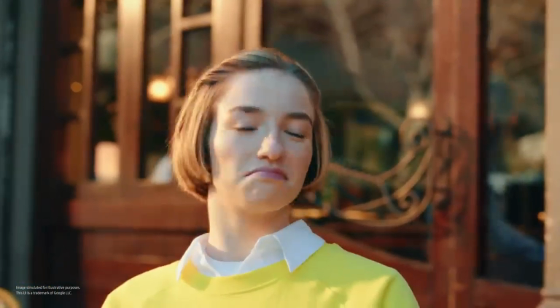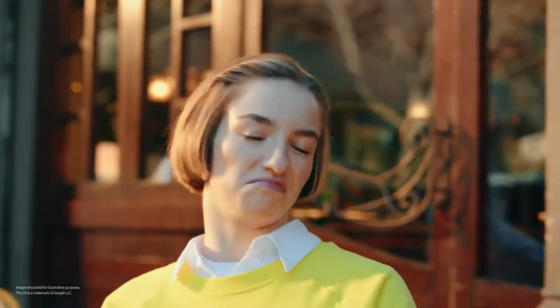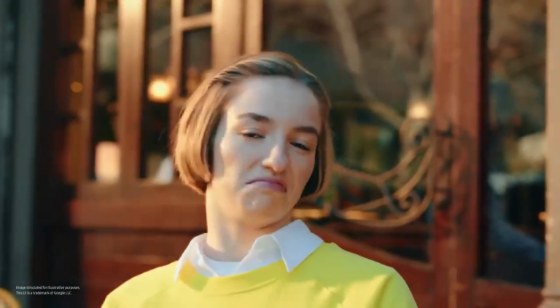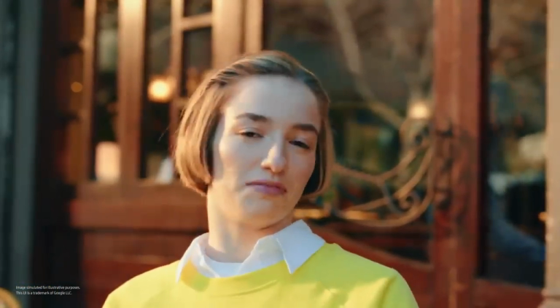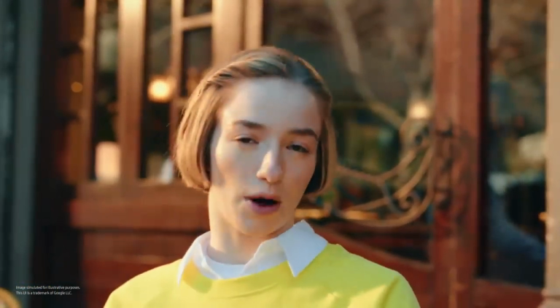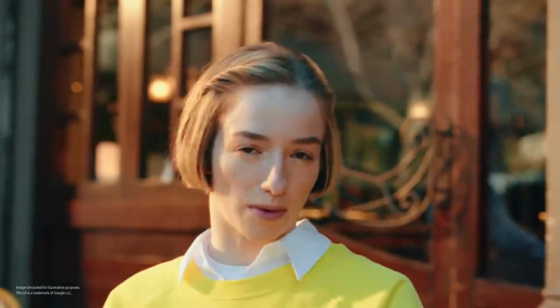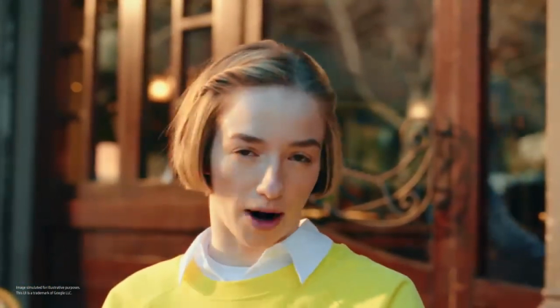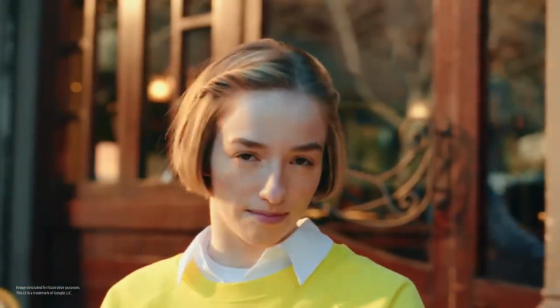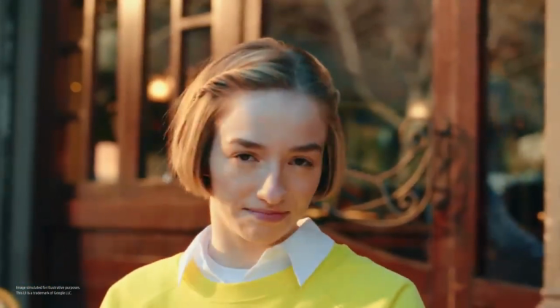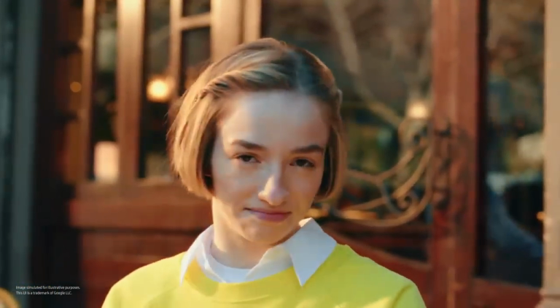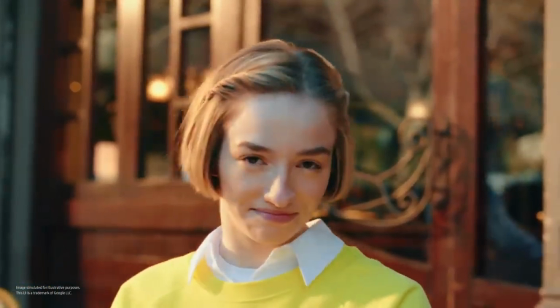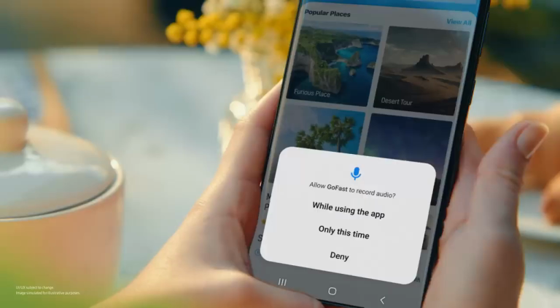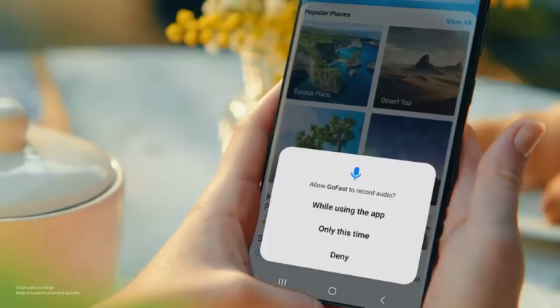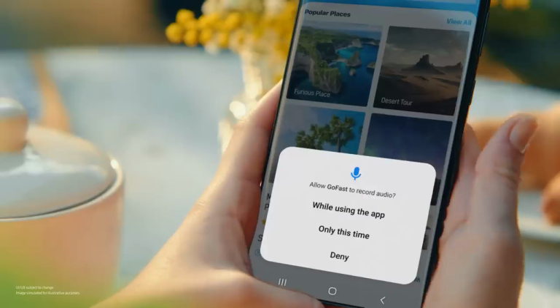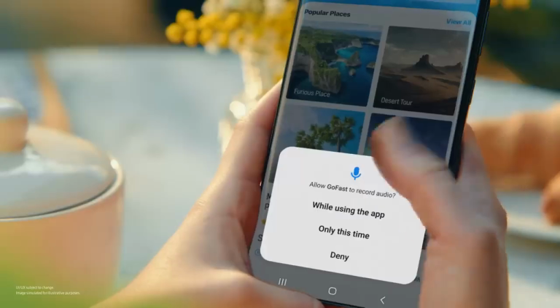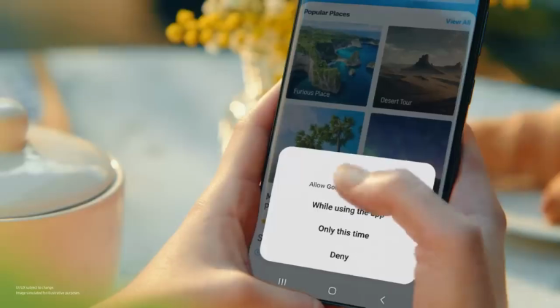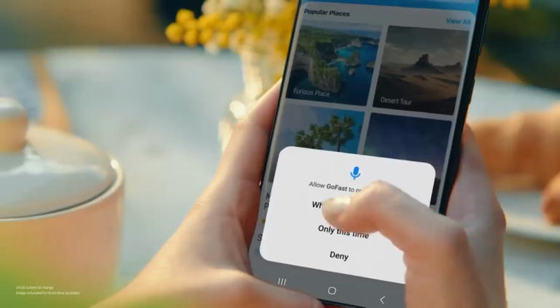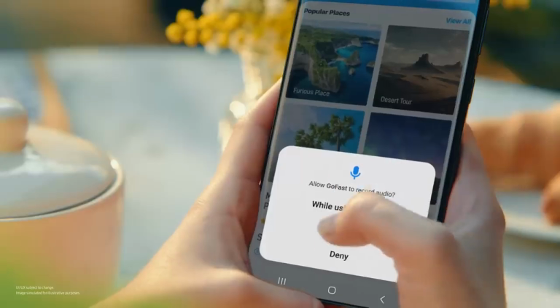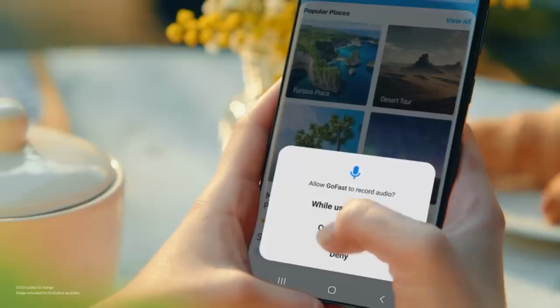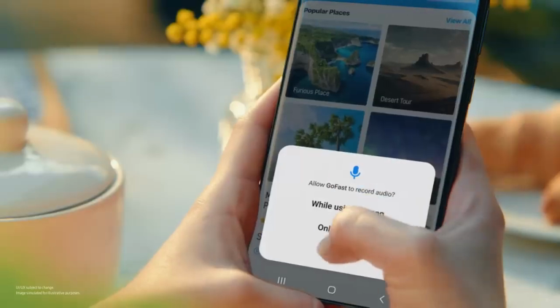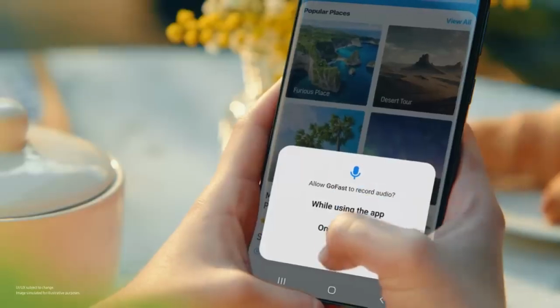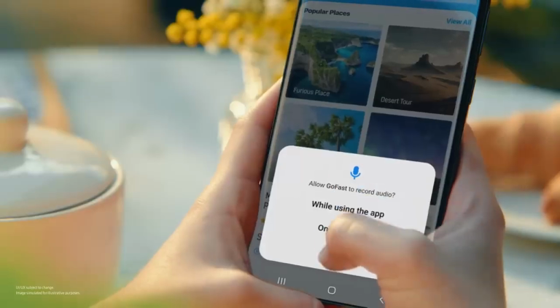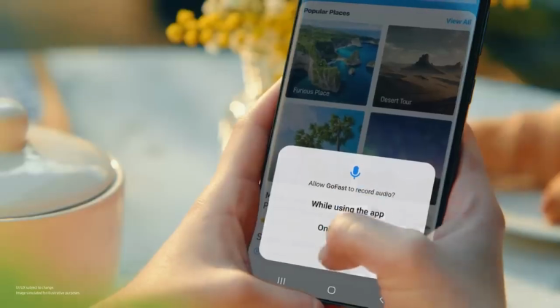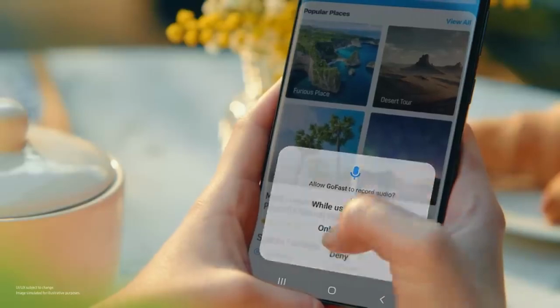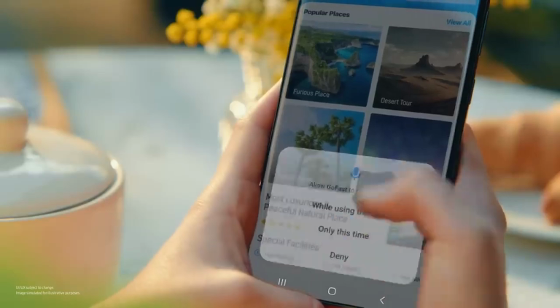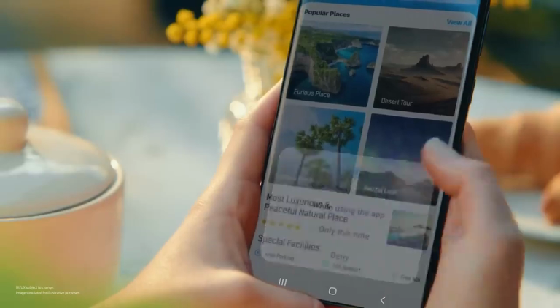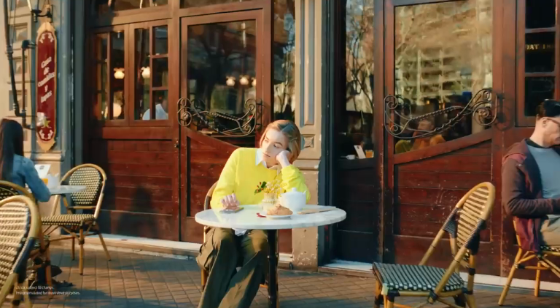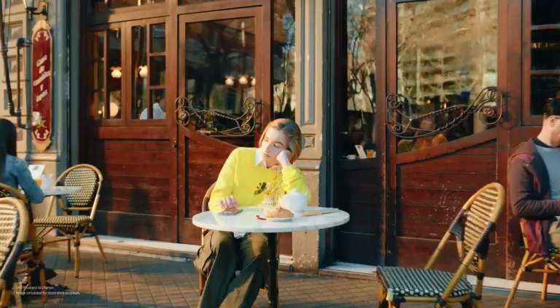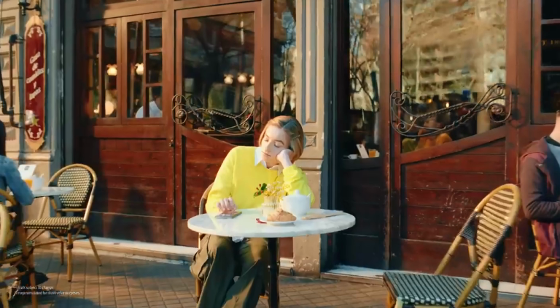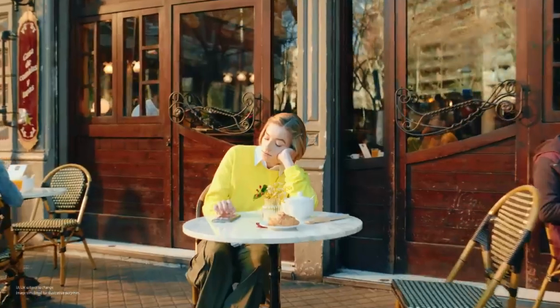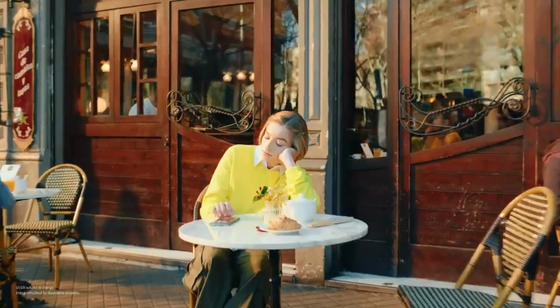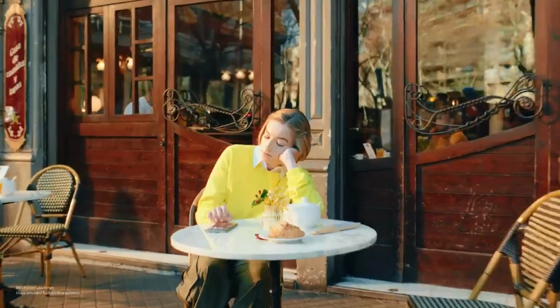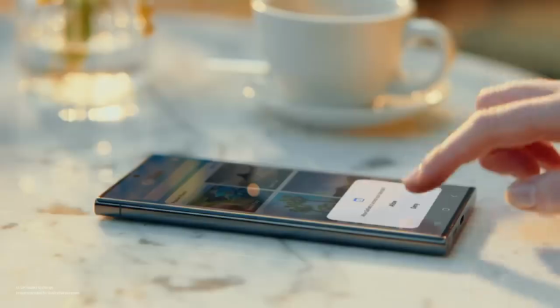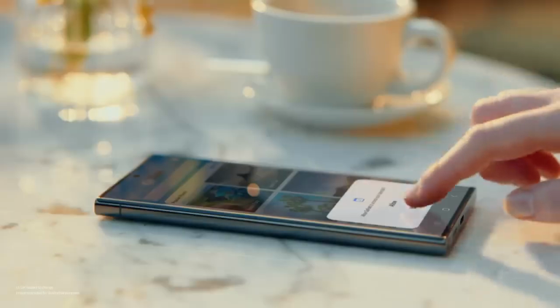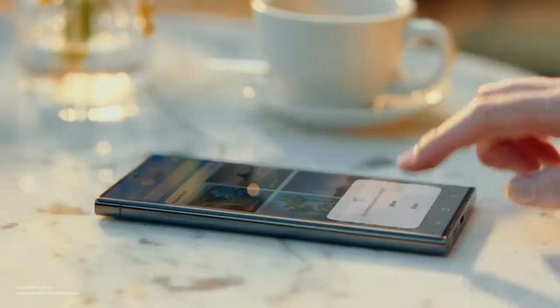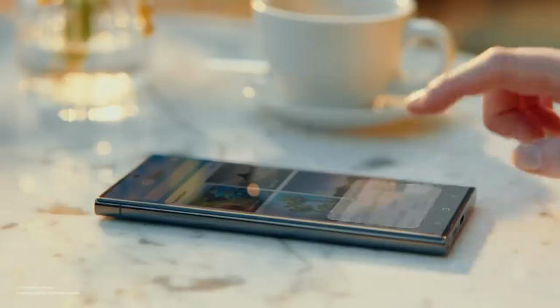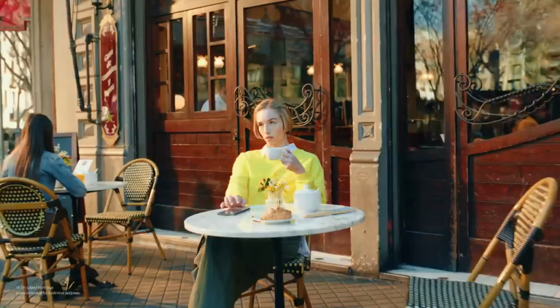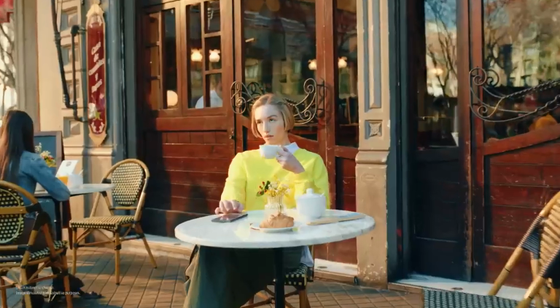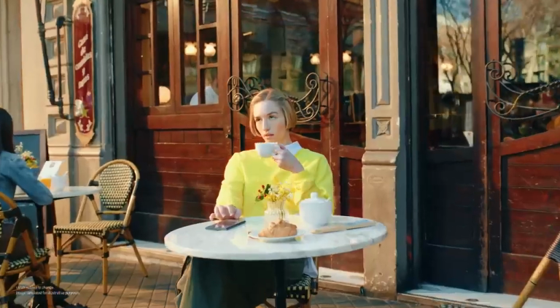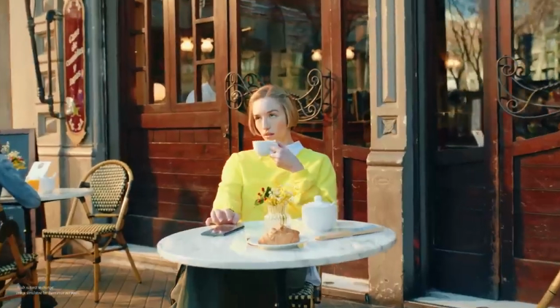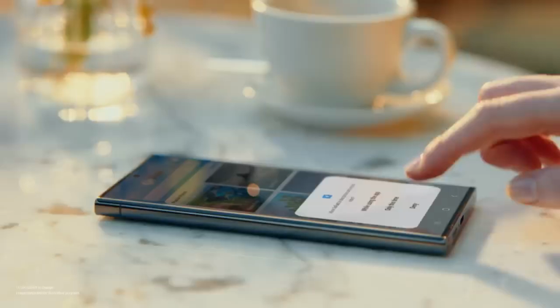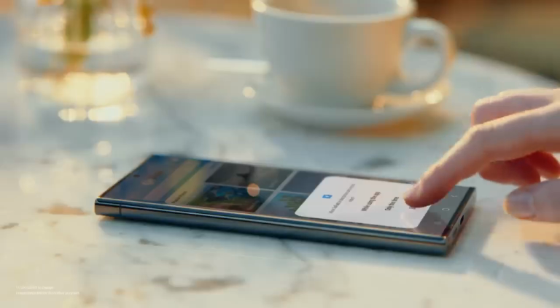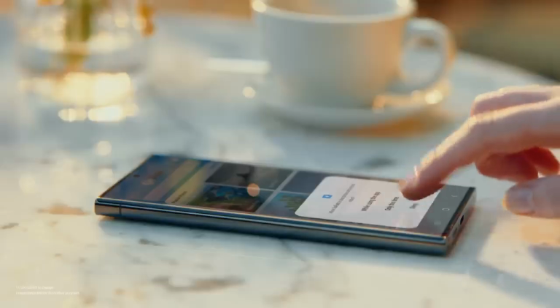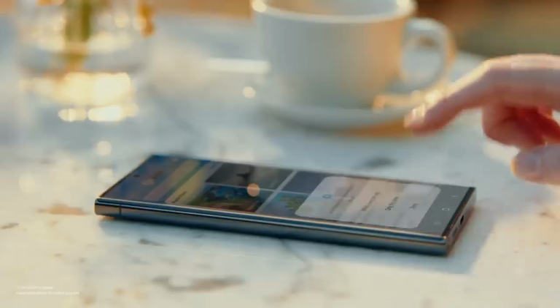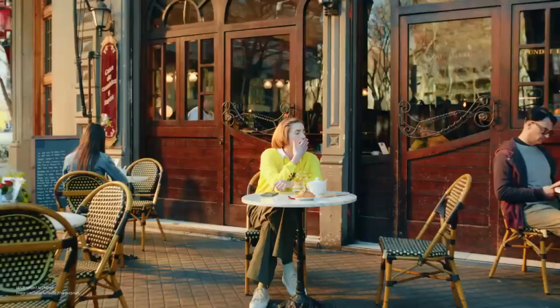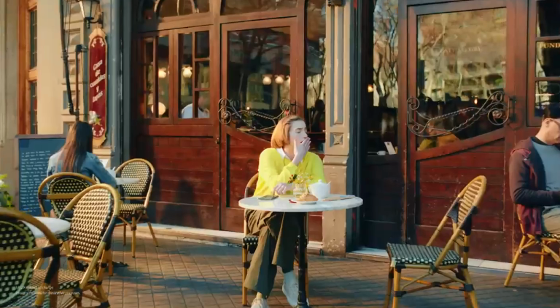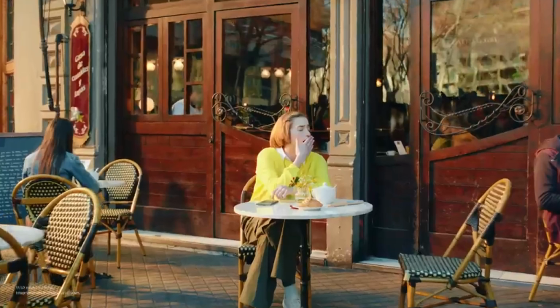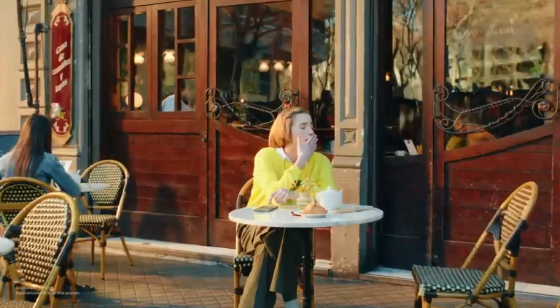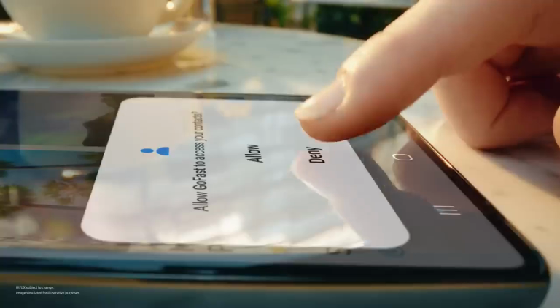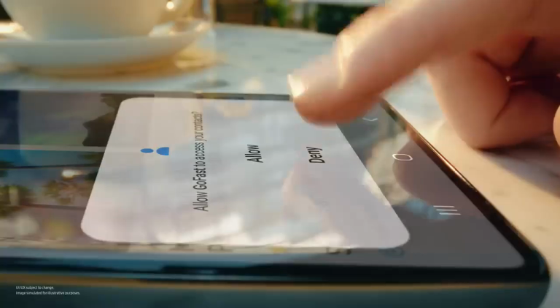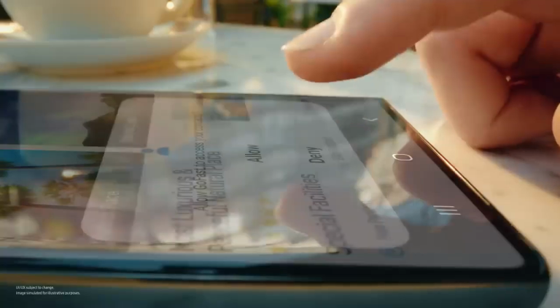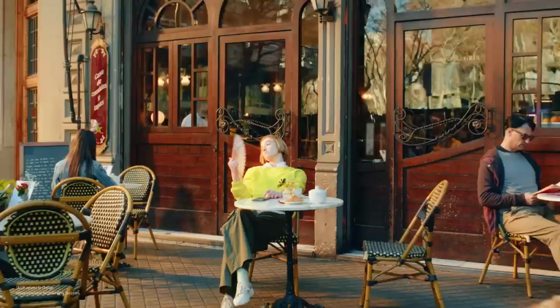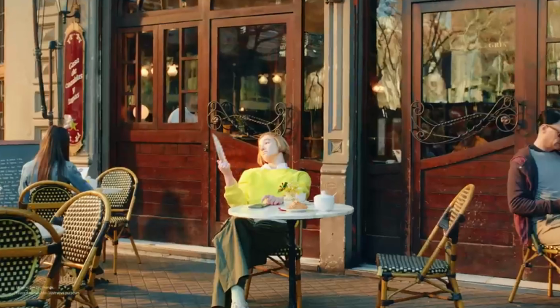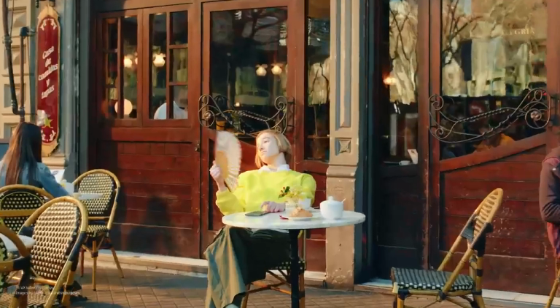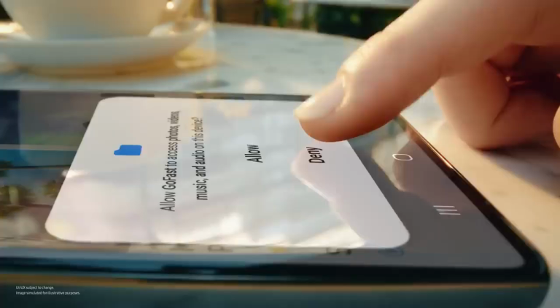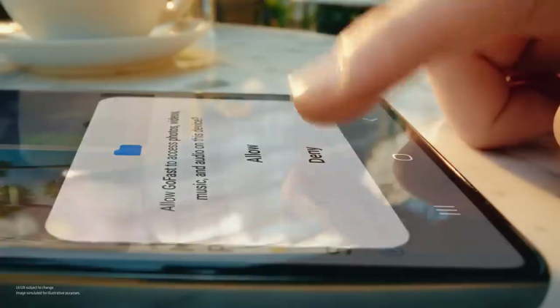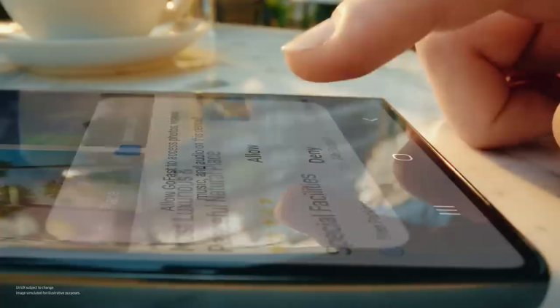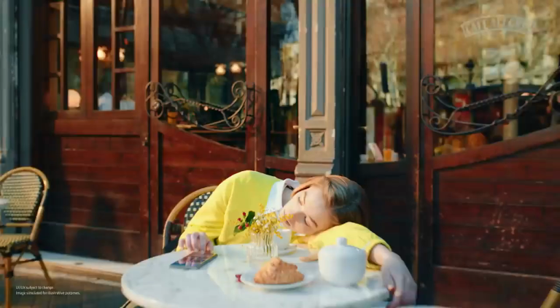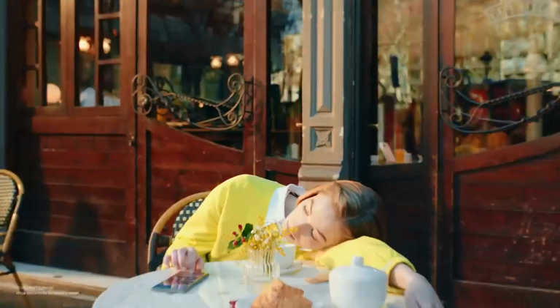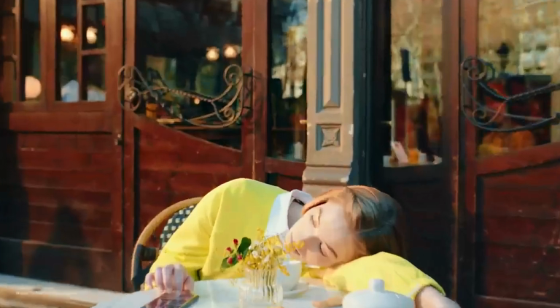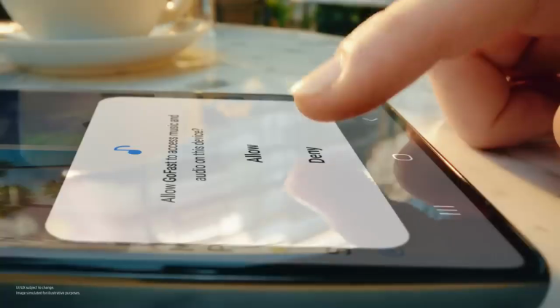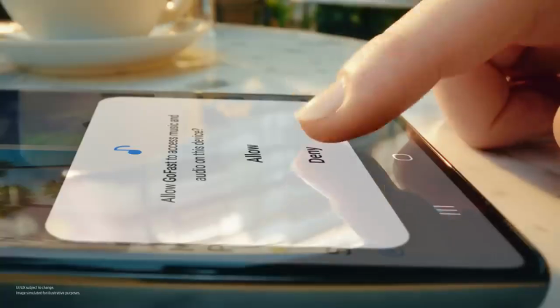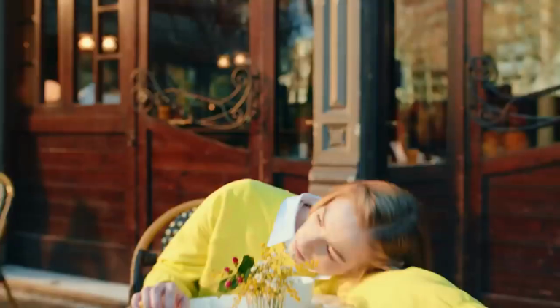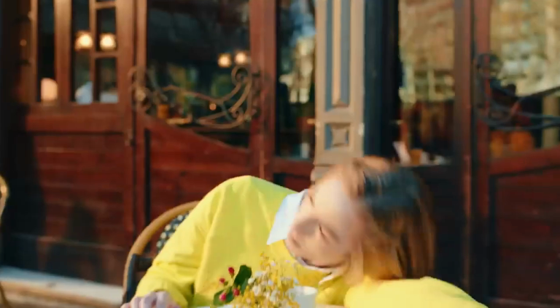No problem. Ugh, all these permissions. Nope. No thank you. Deny. Deny.